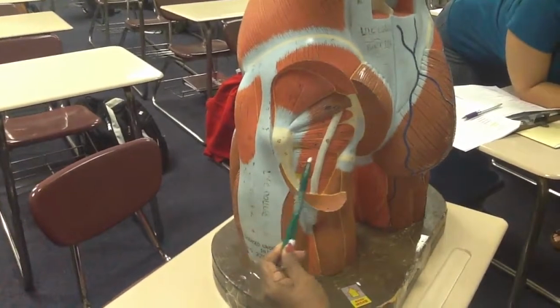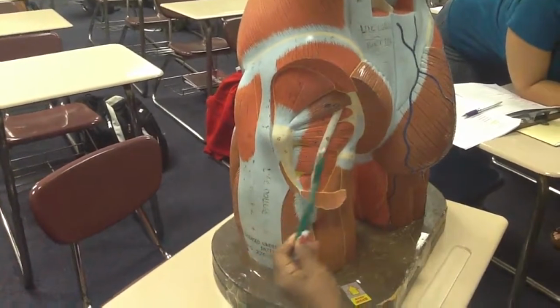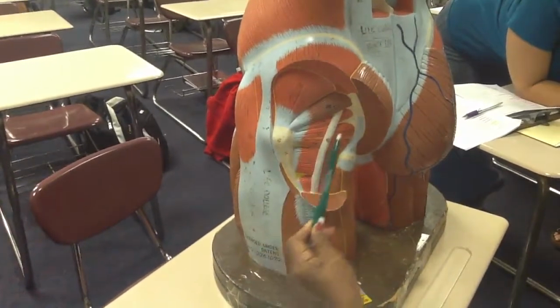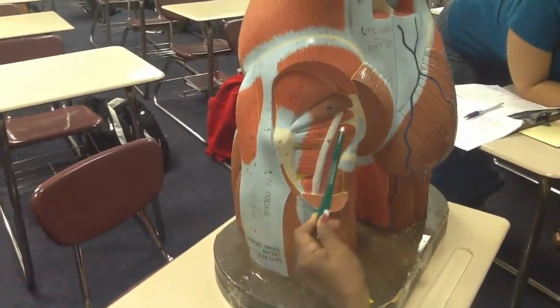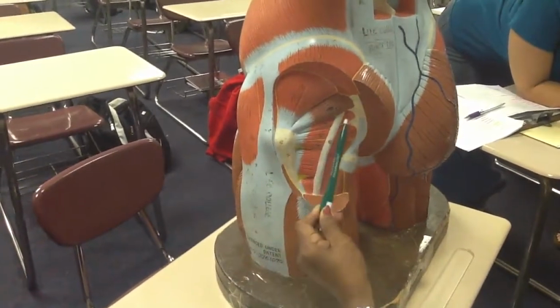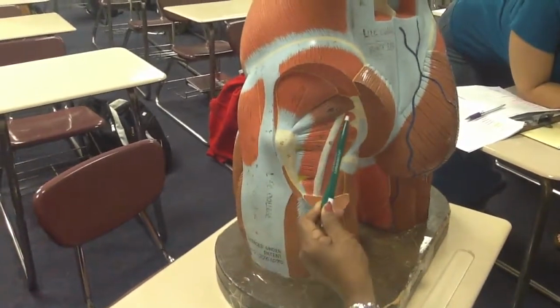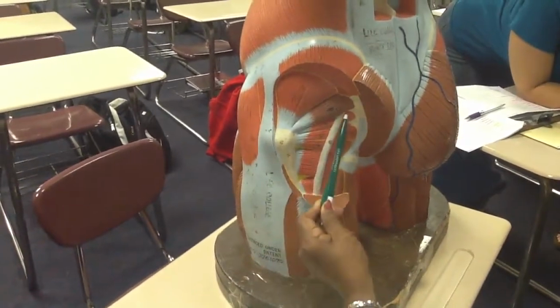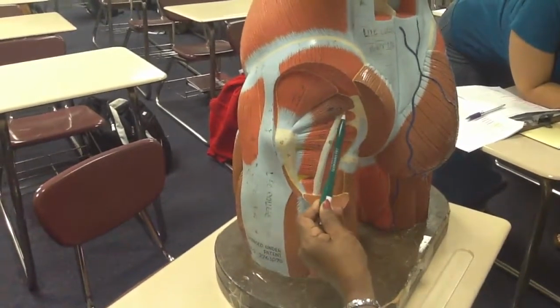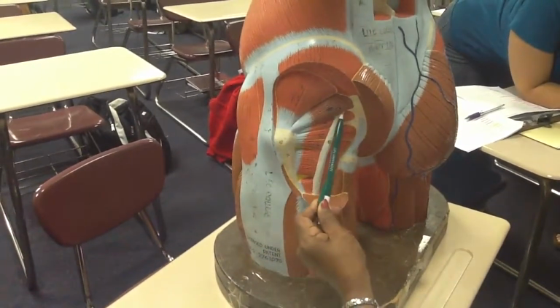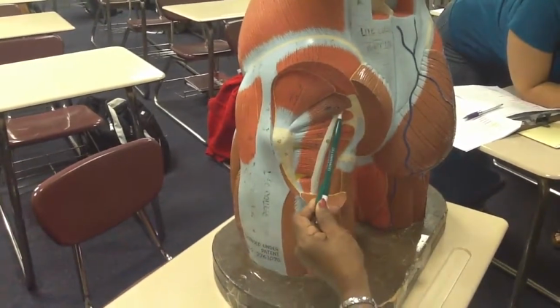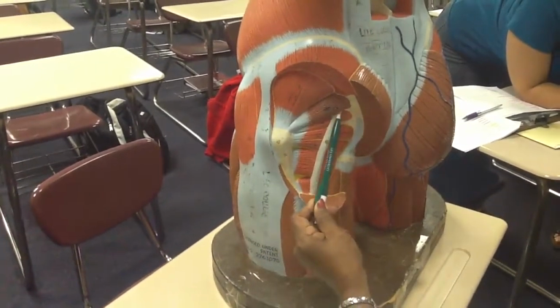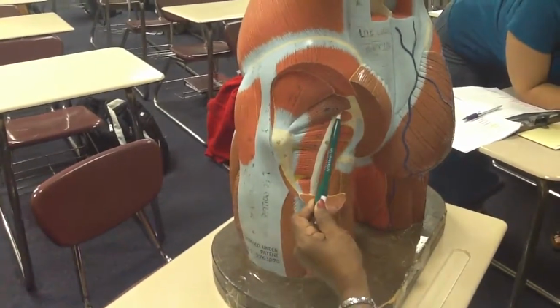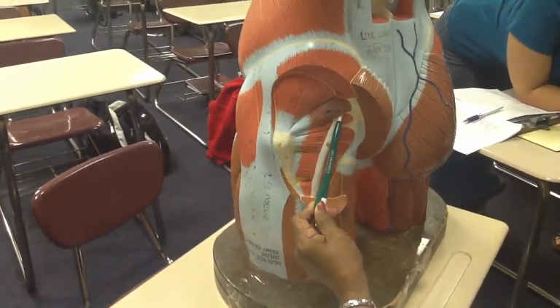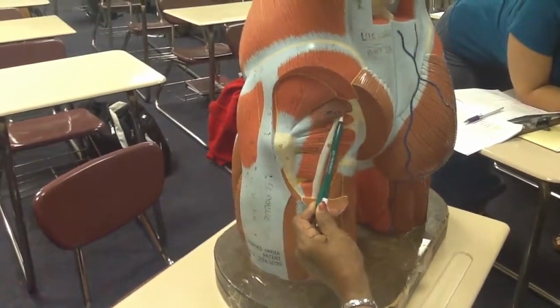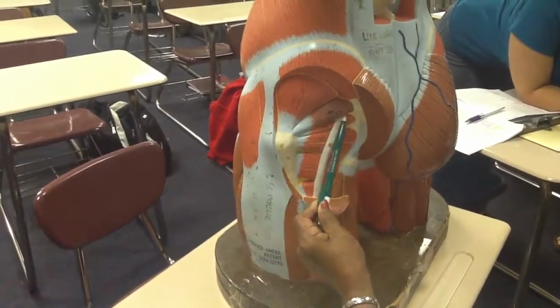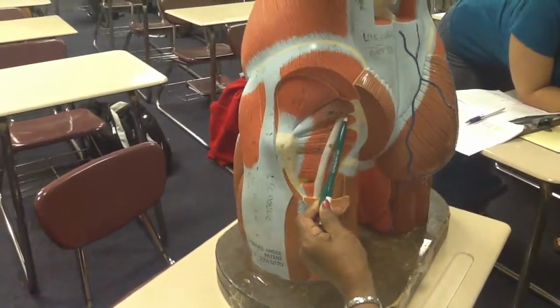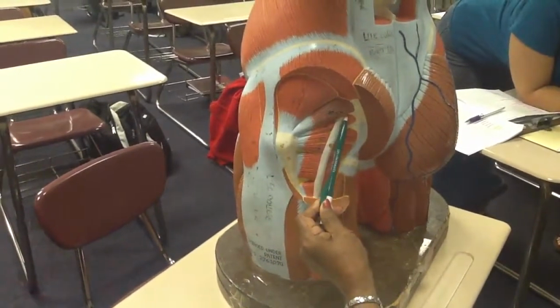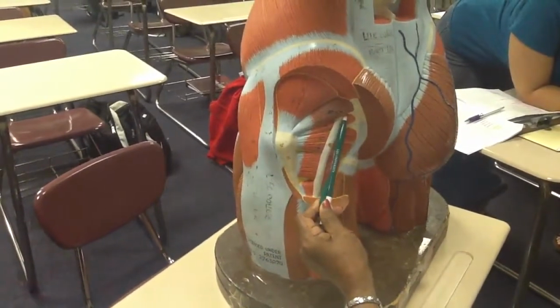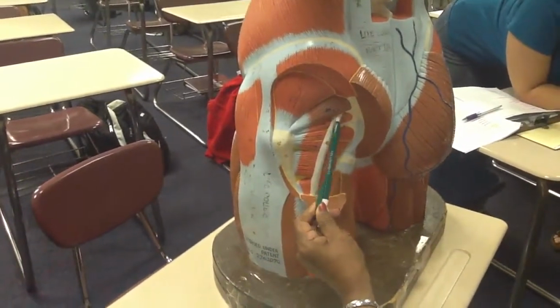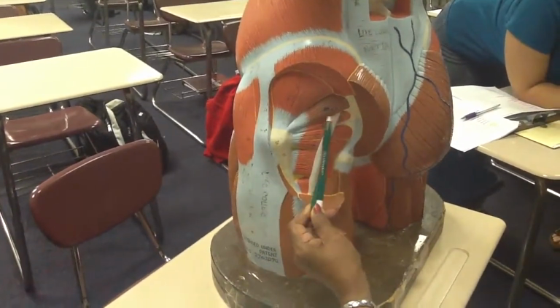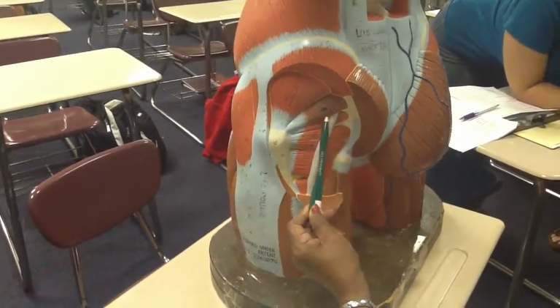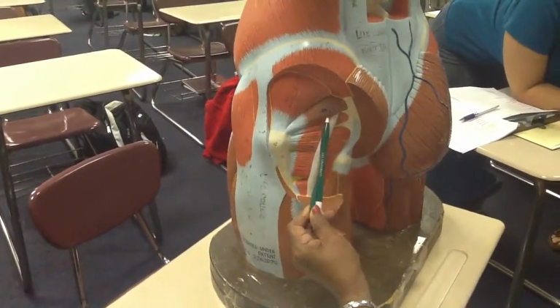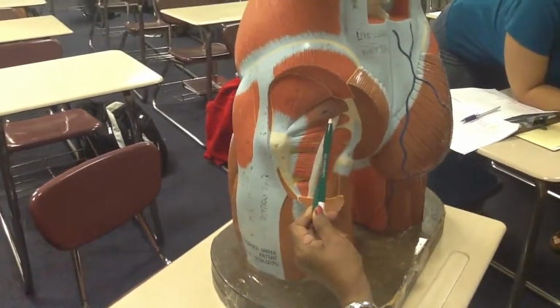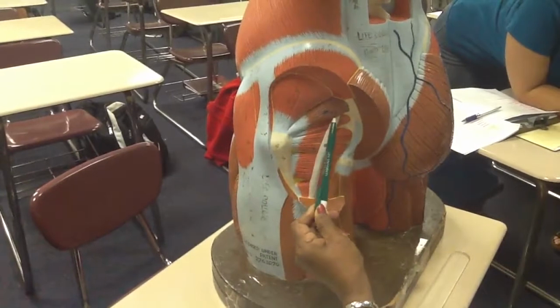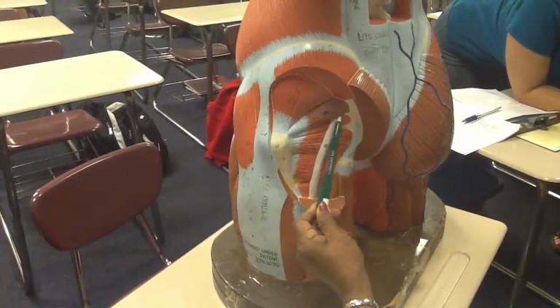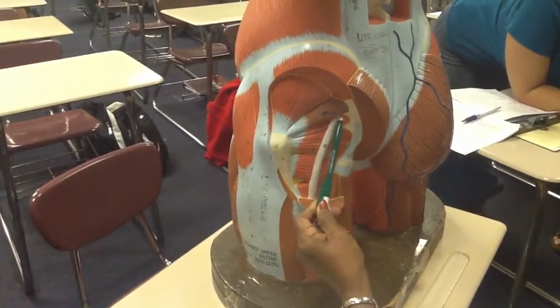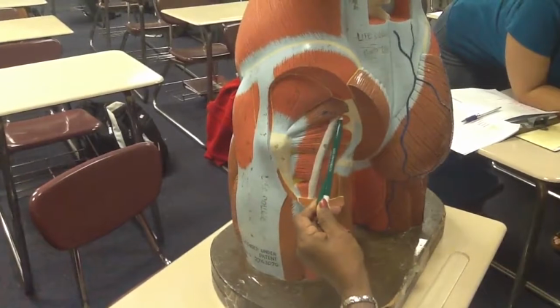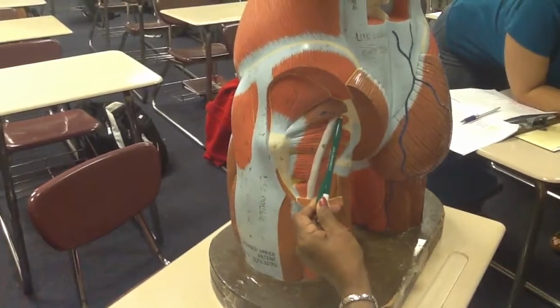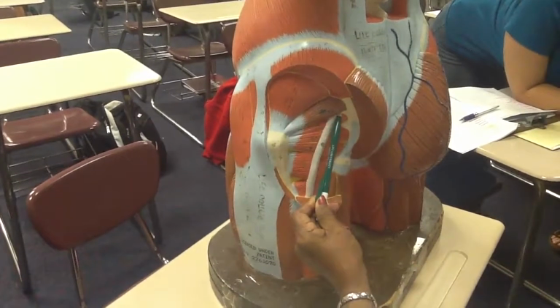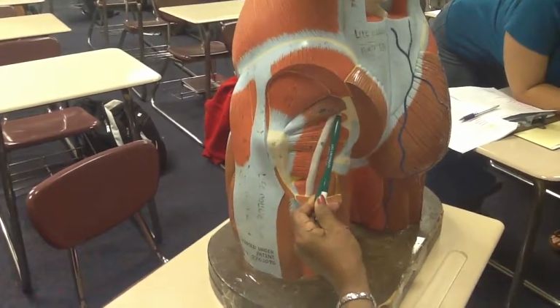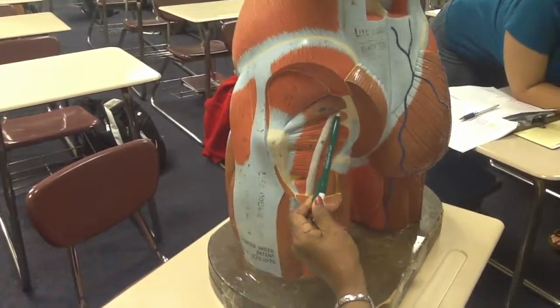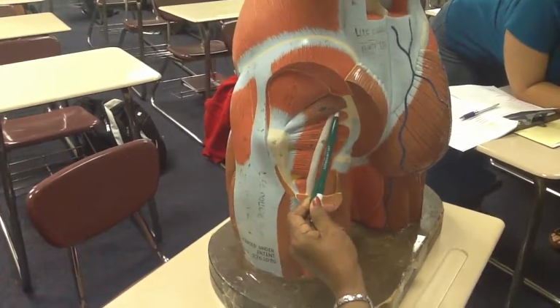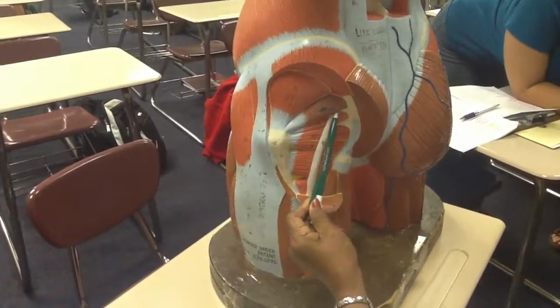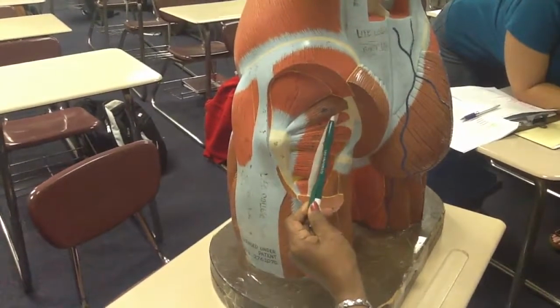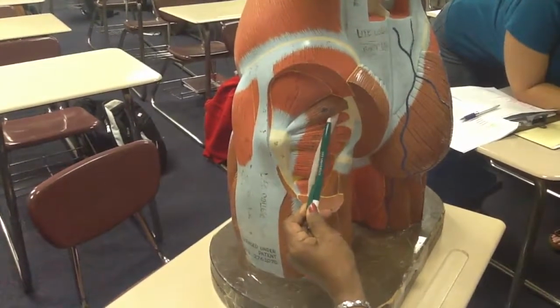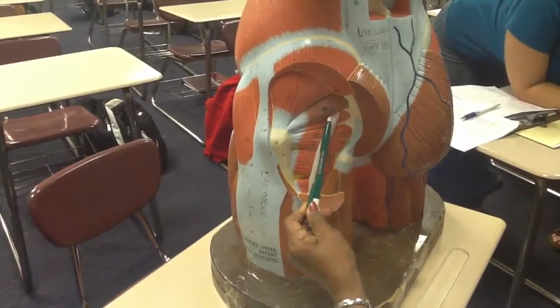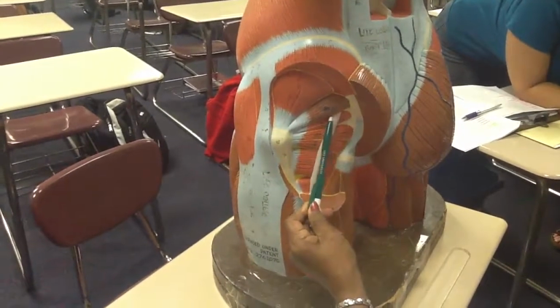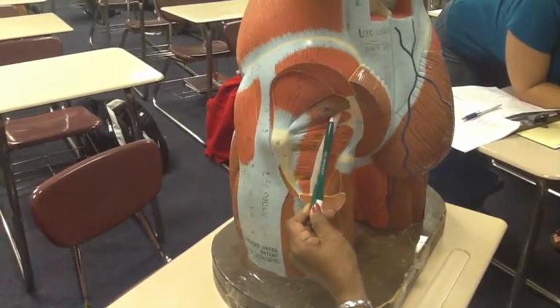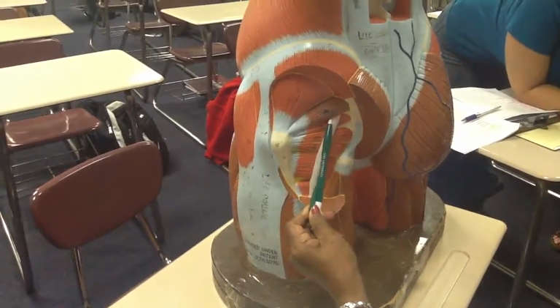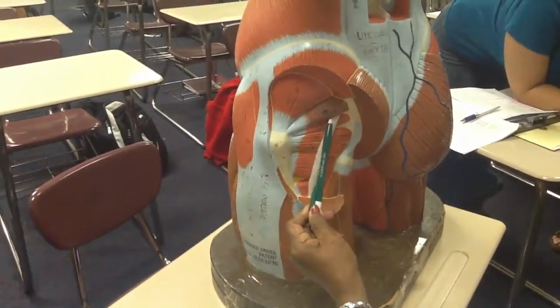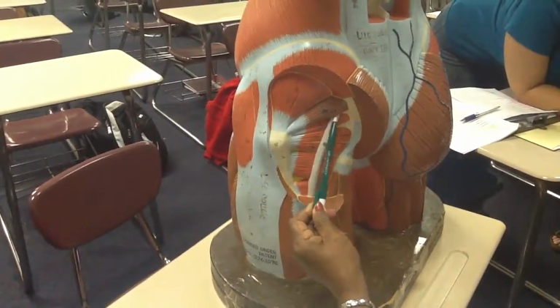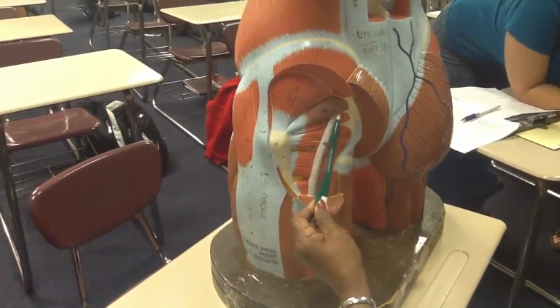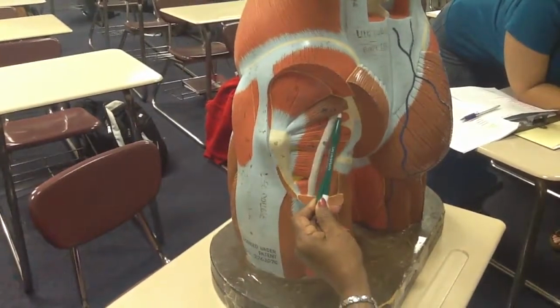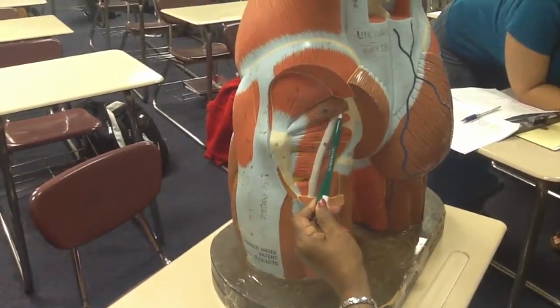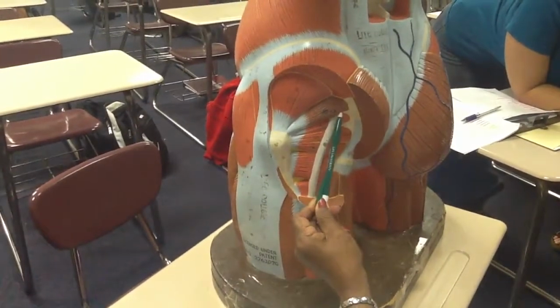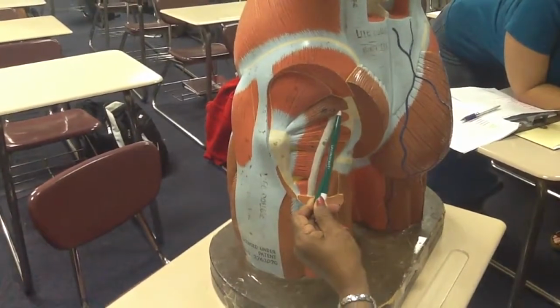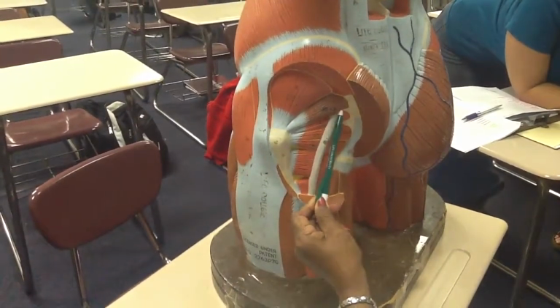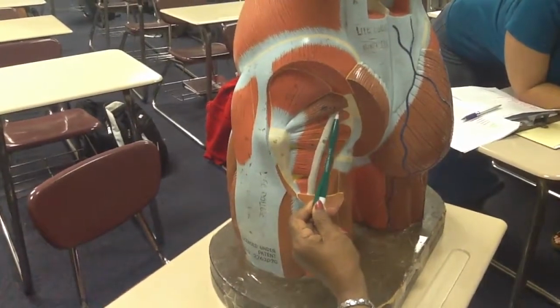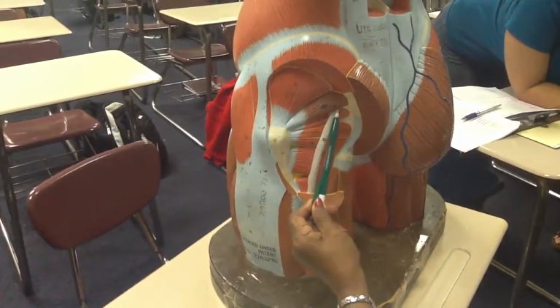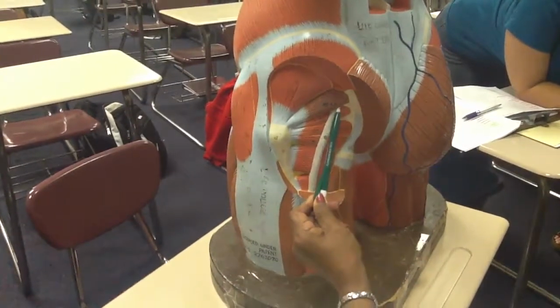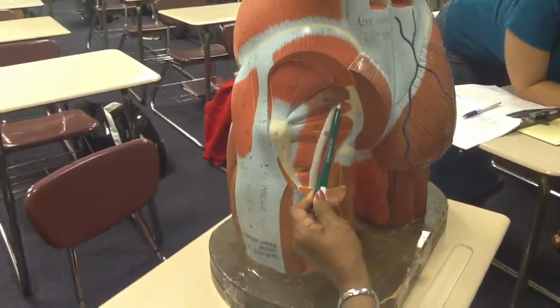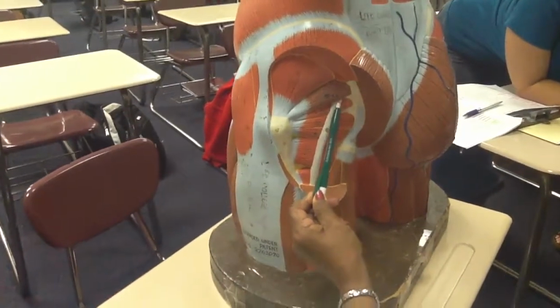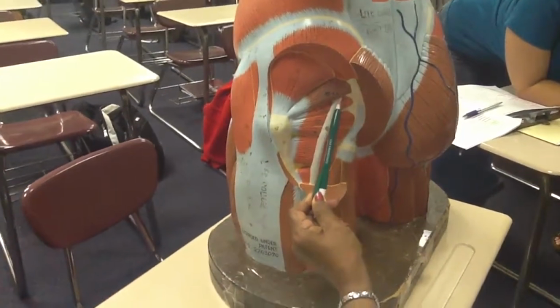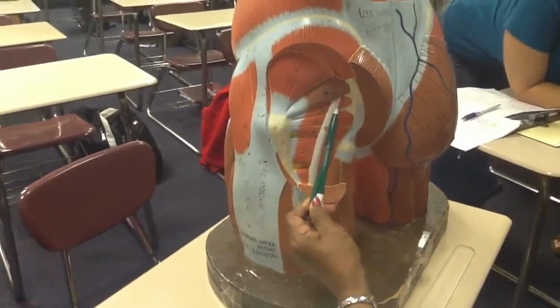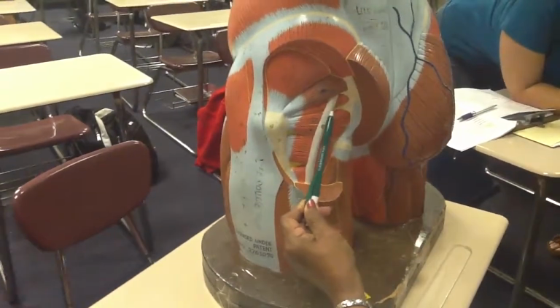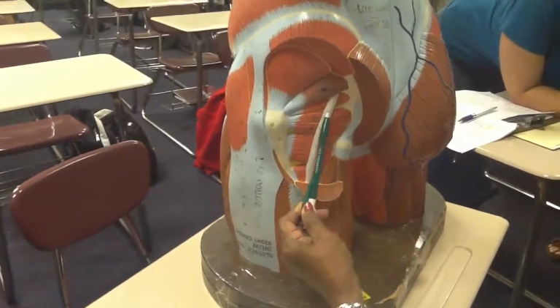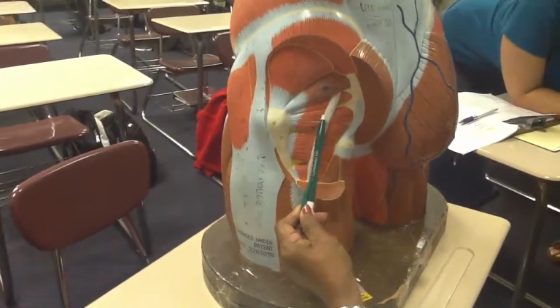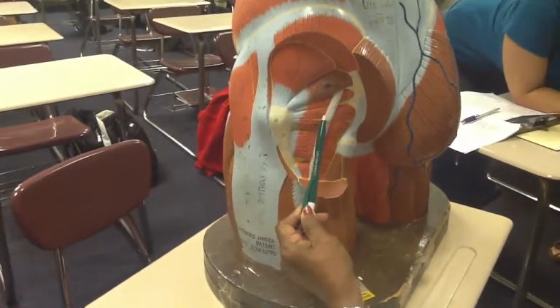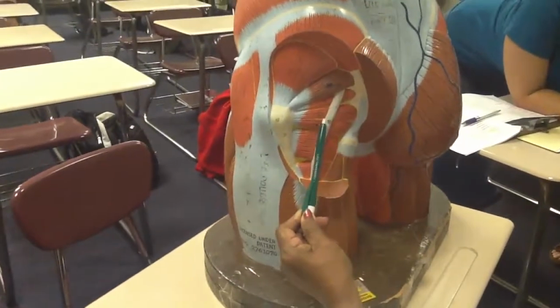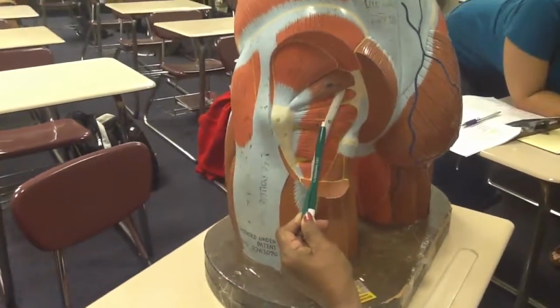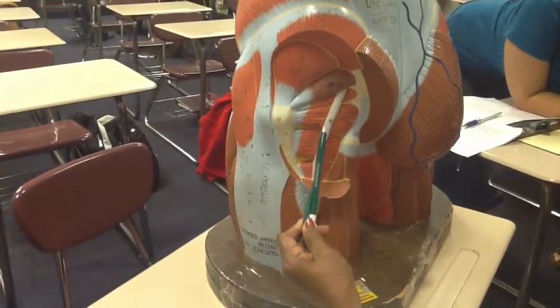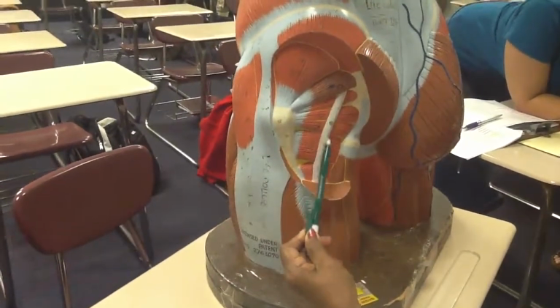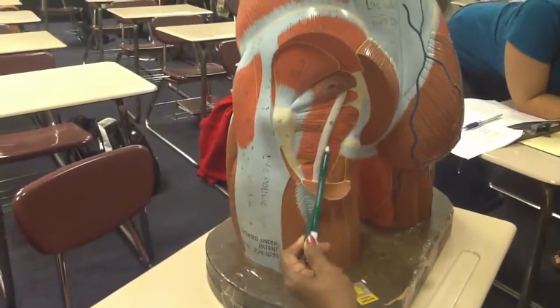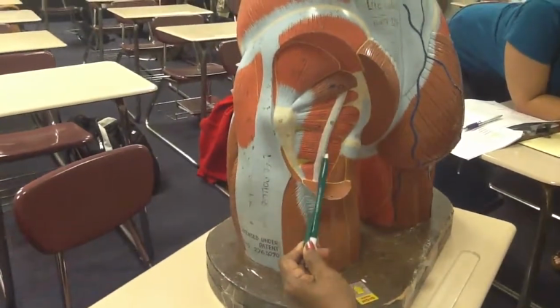The nerve which exits along the lower border of the piriformis muscle is the sciatic nerve.